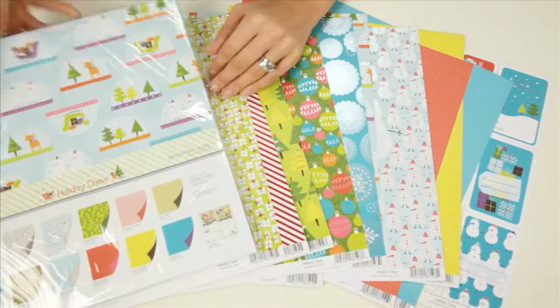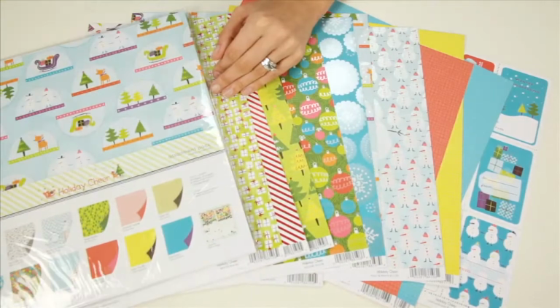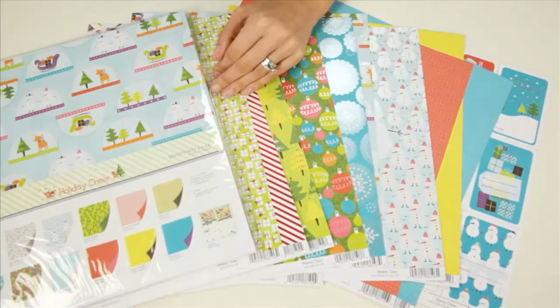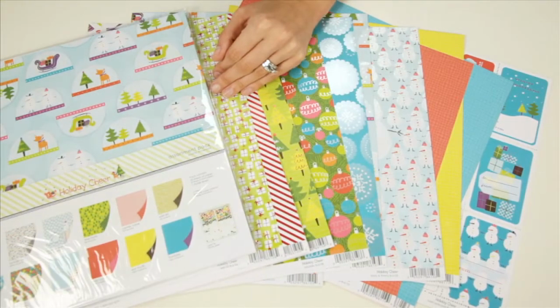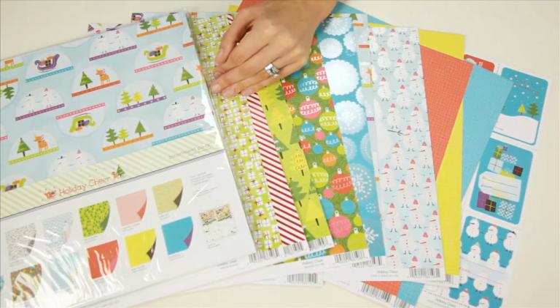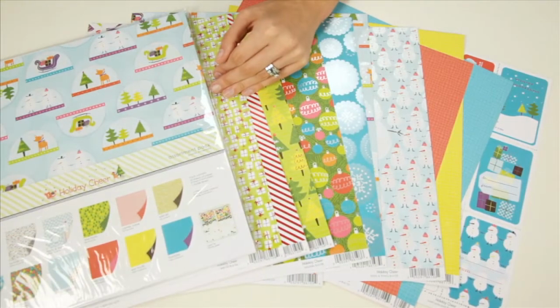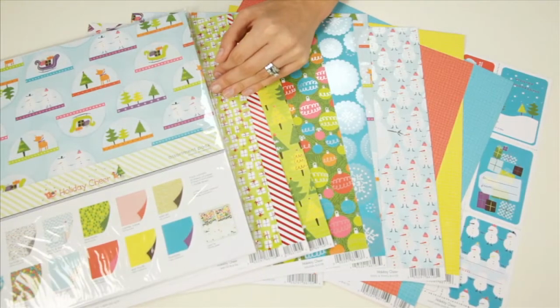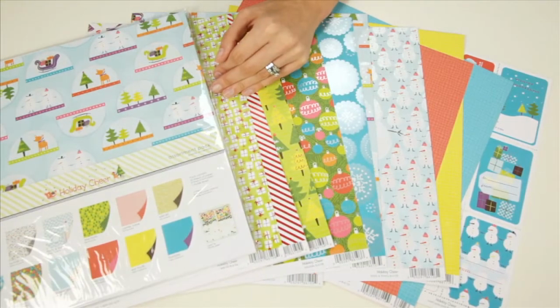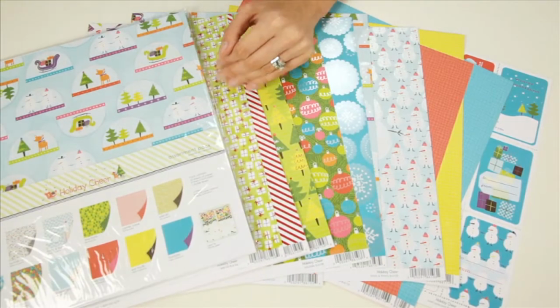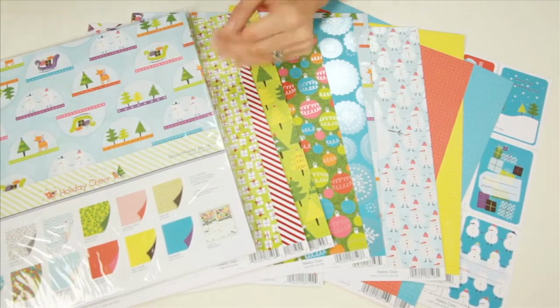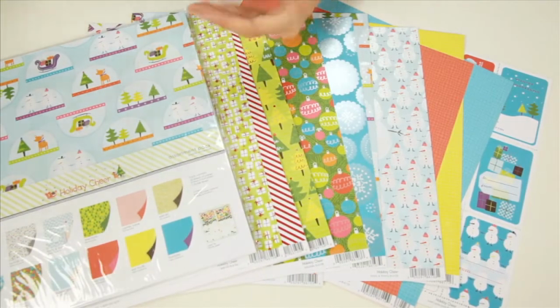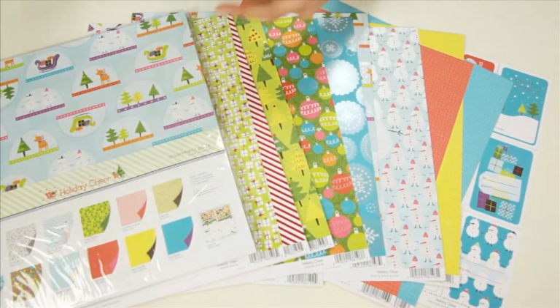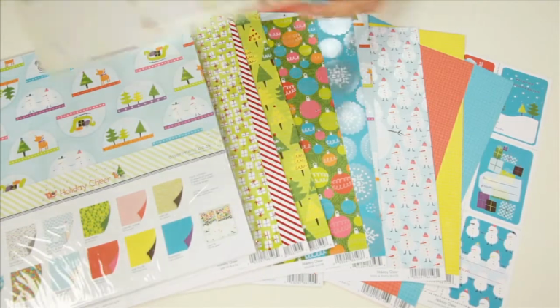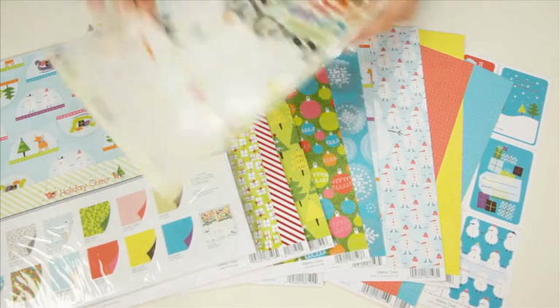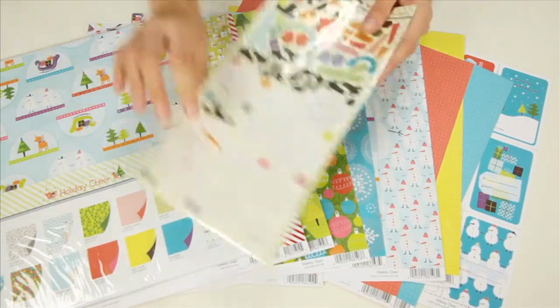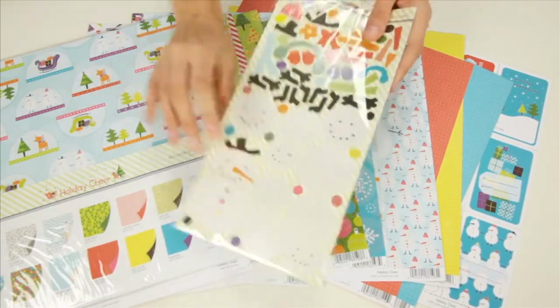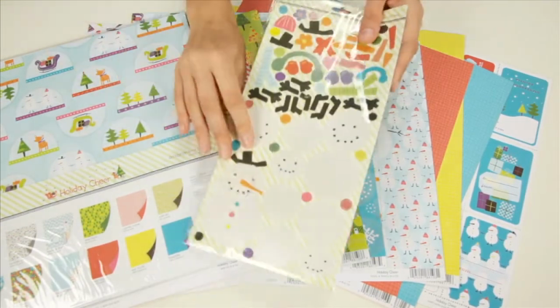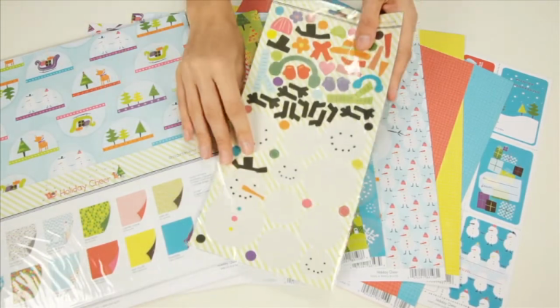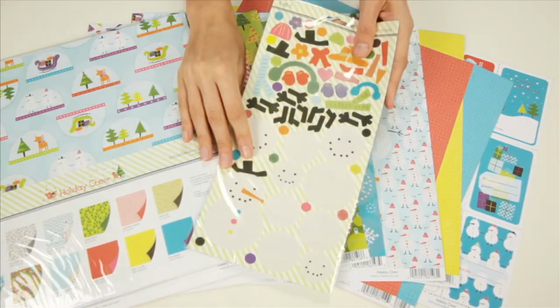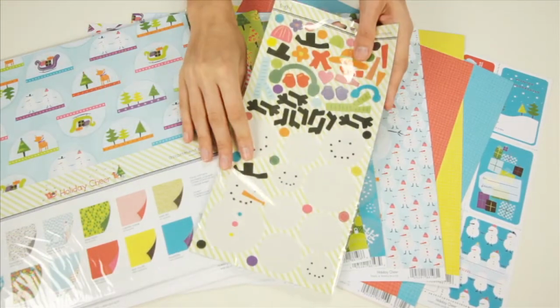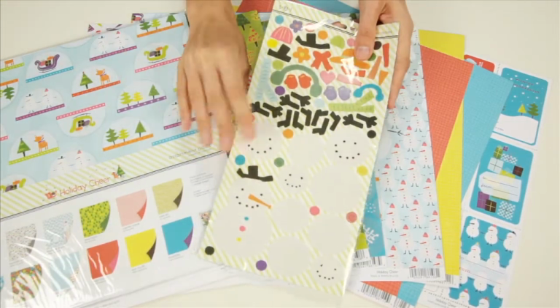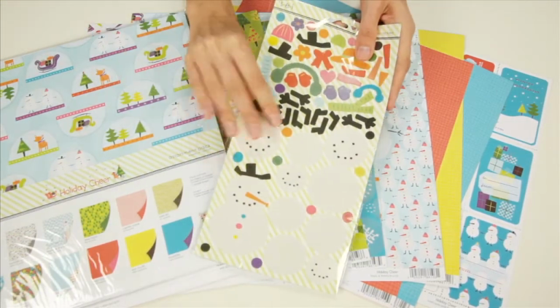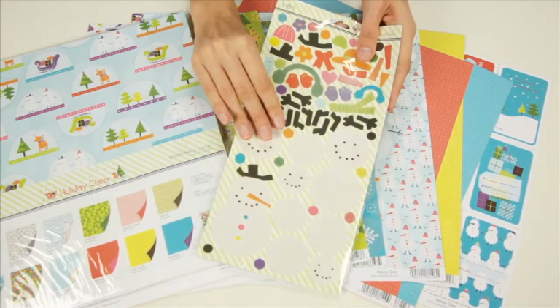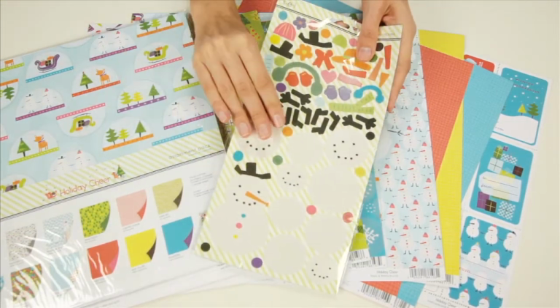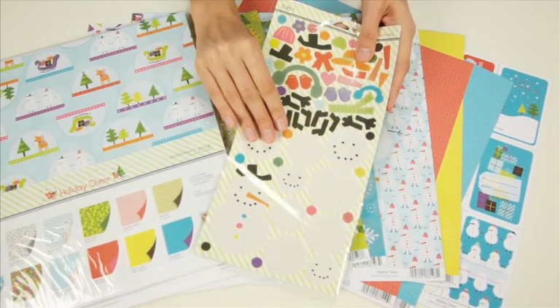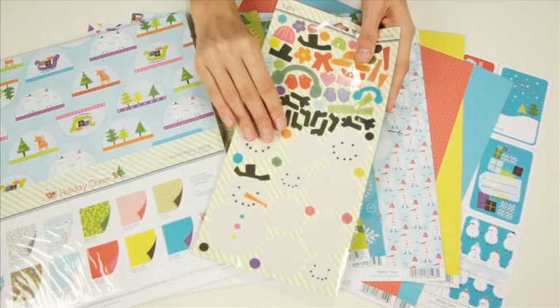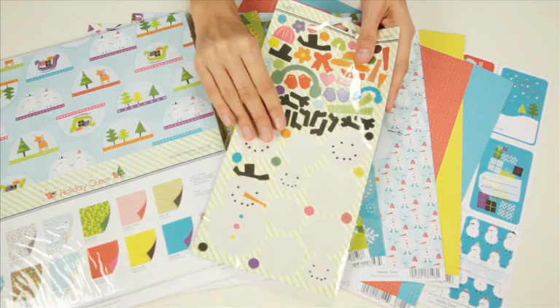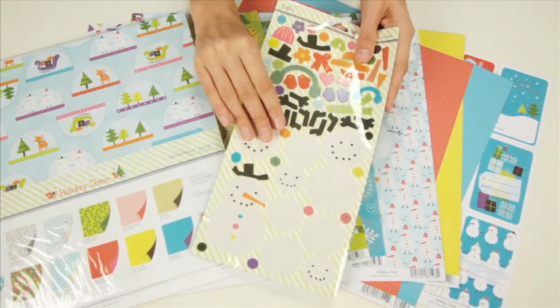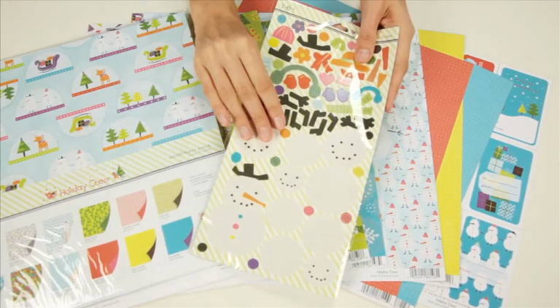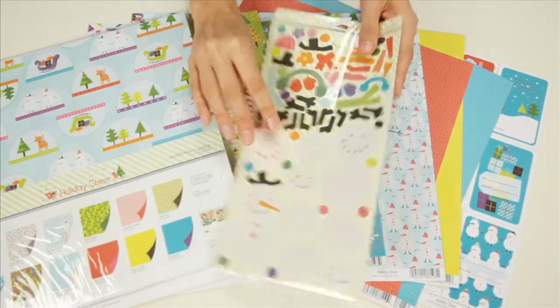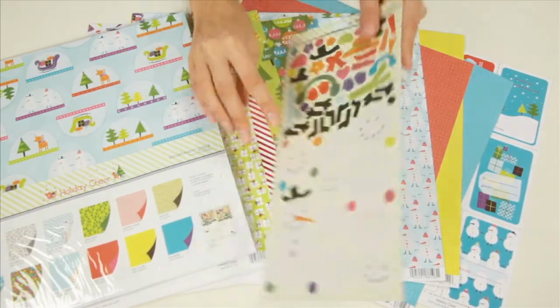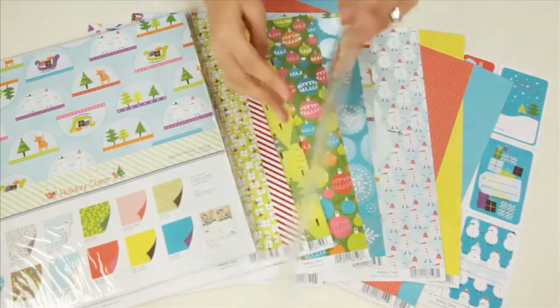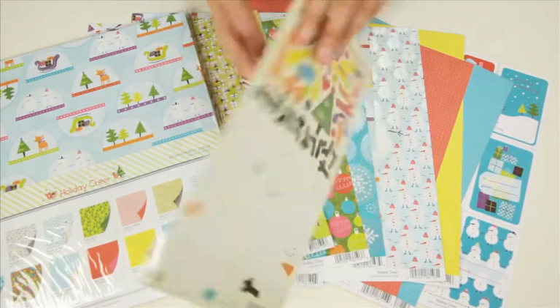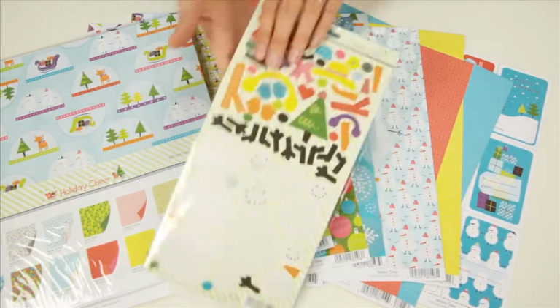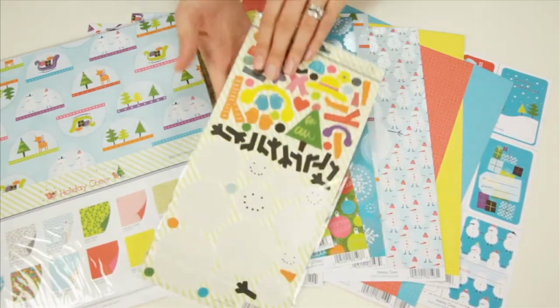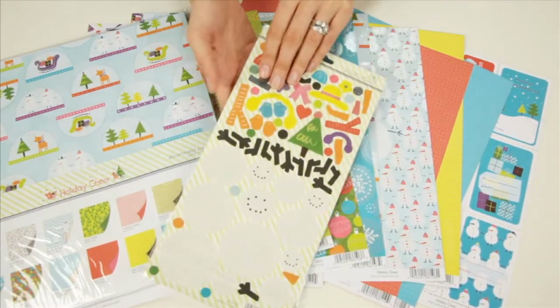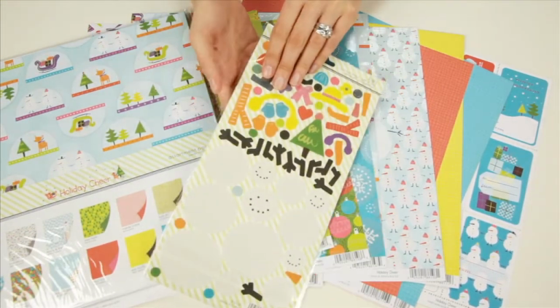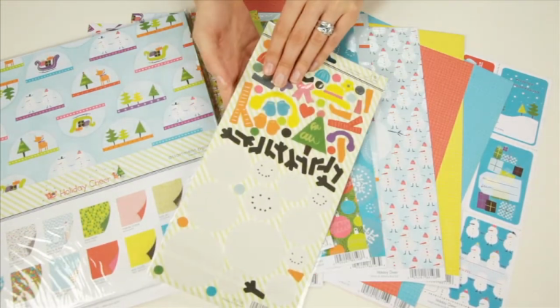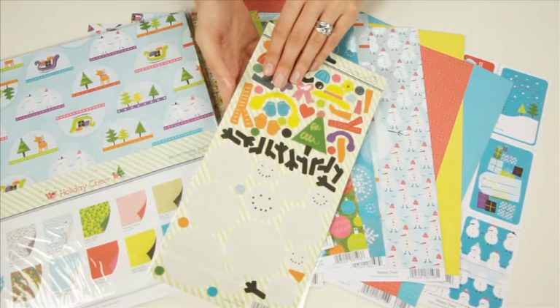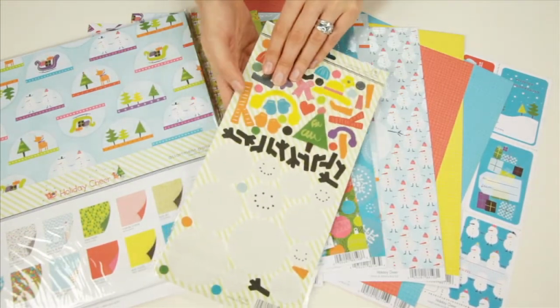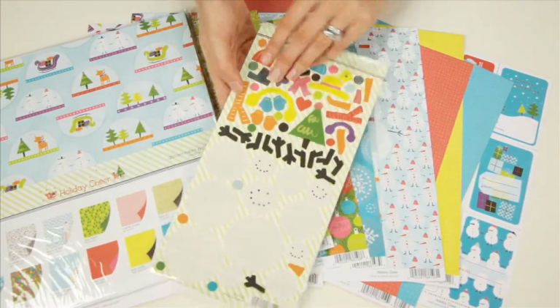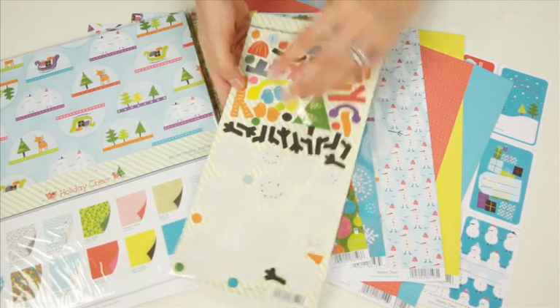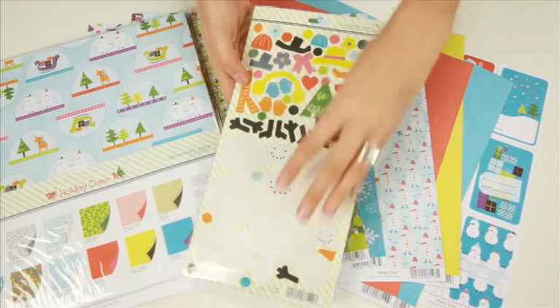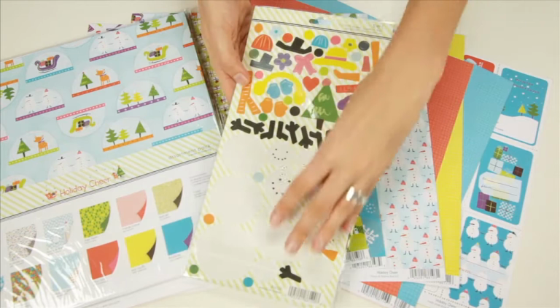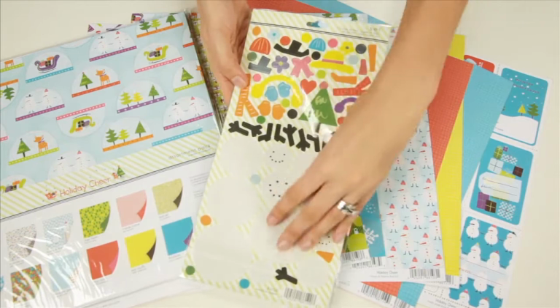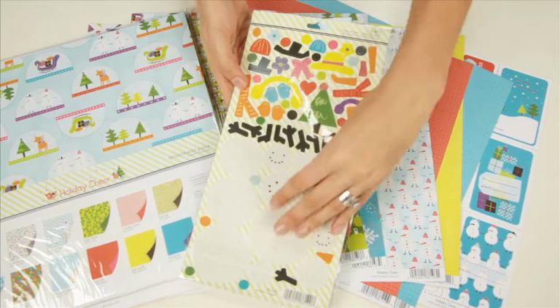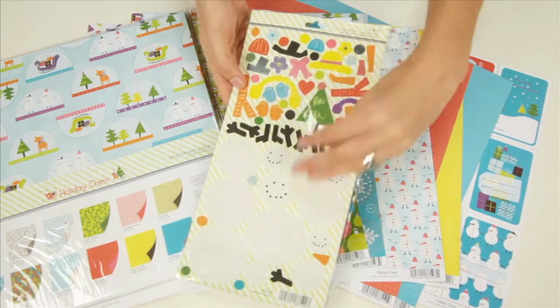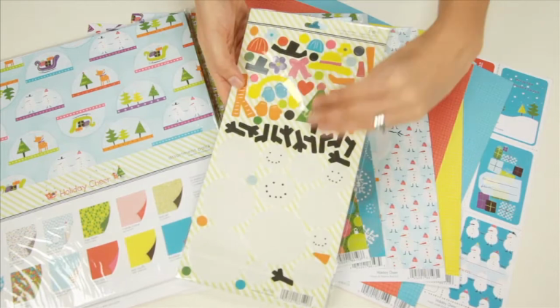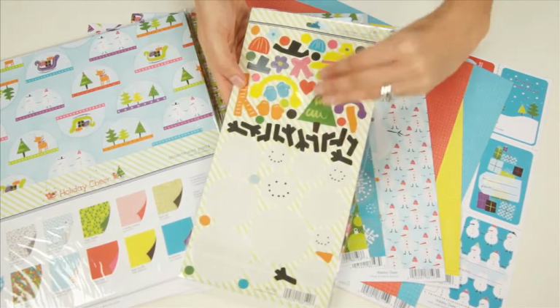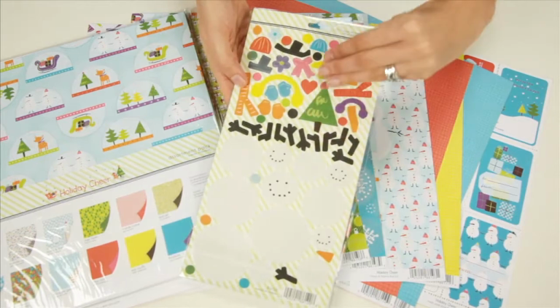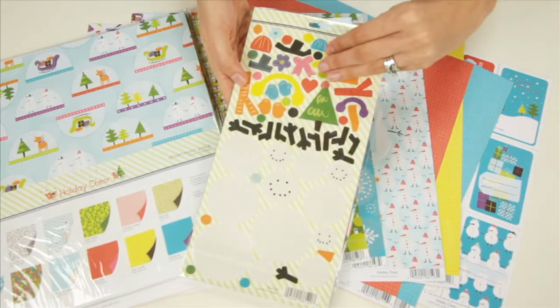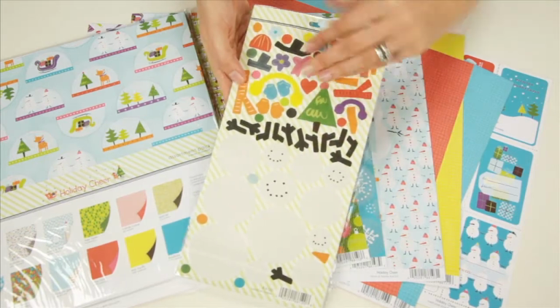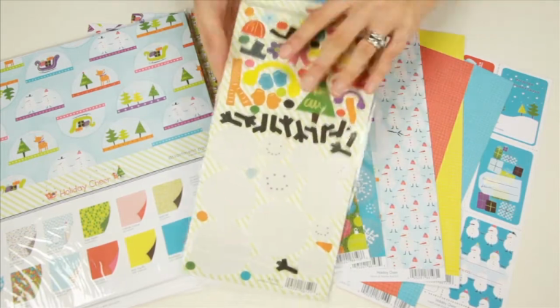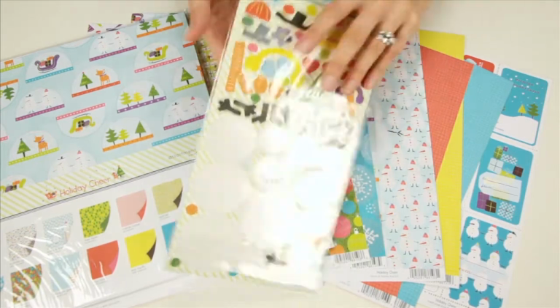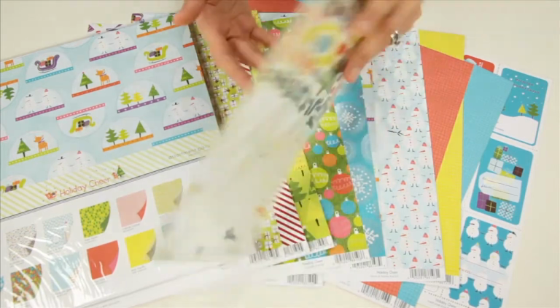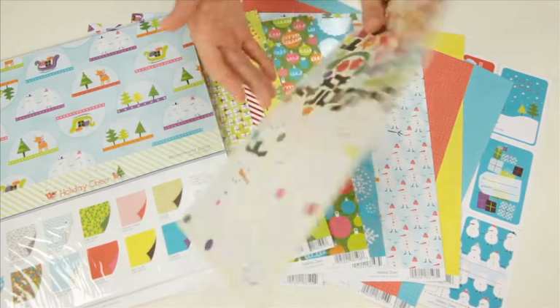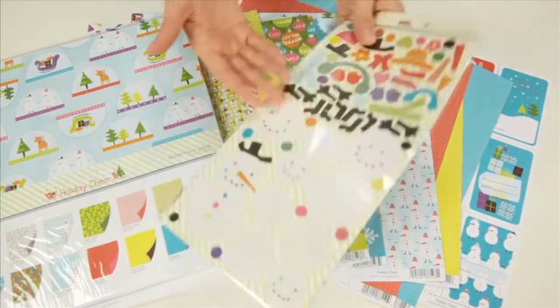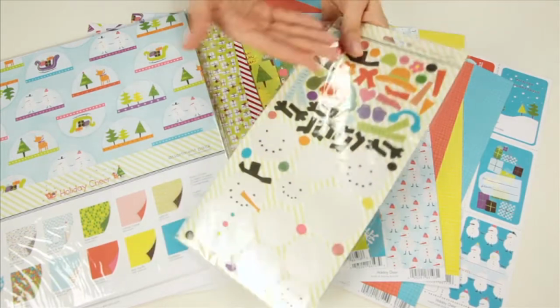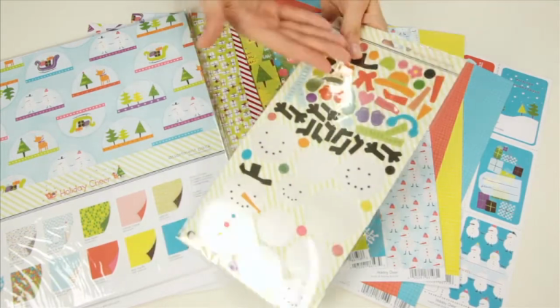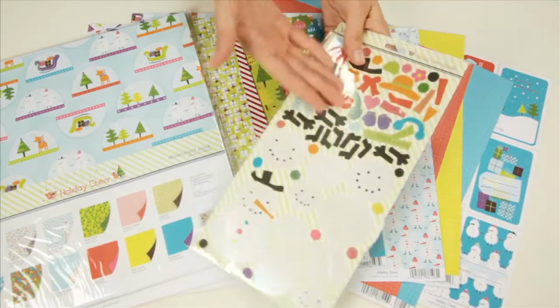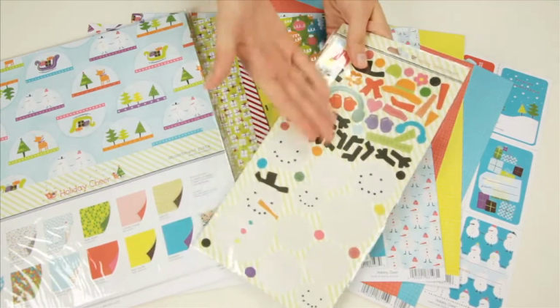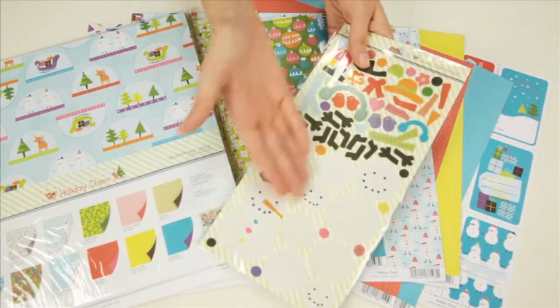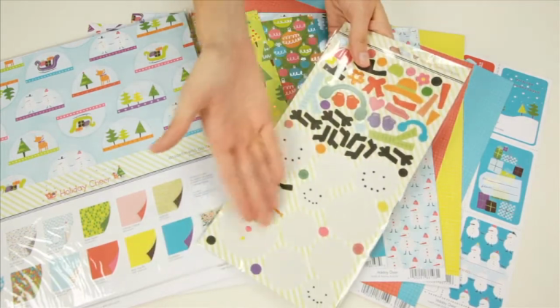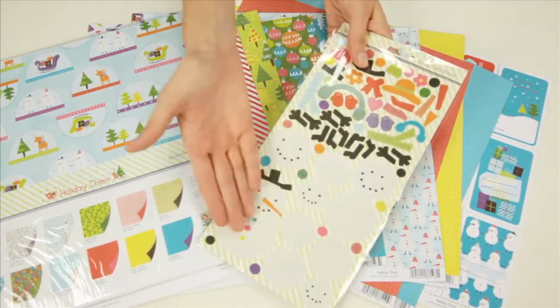And these are those pearl foil stickers that I was talking about. You can see you can create your own snowman with these pieces.